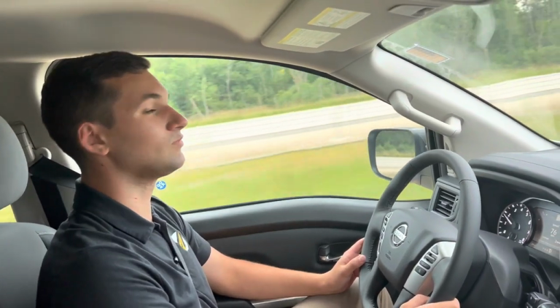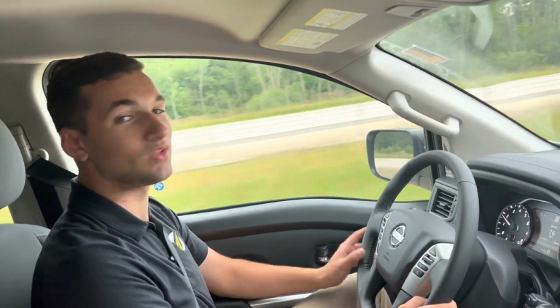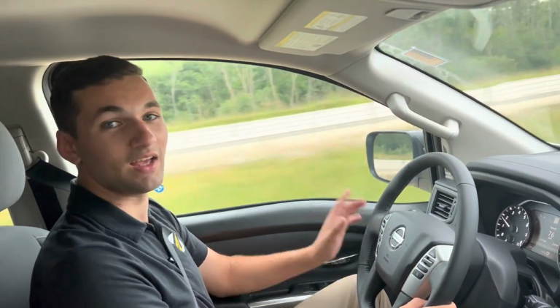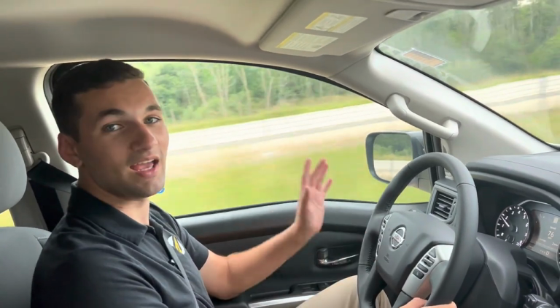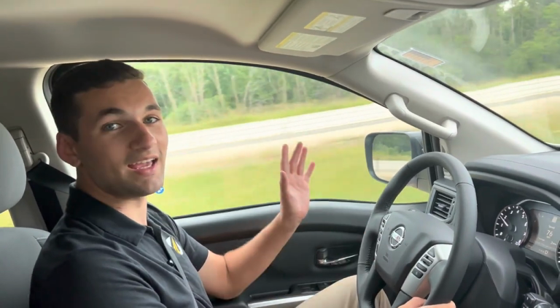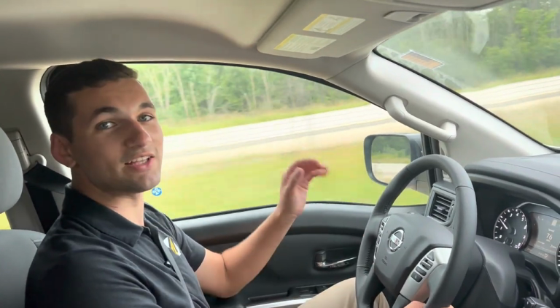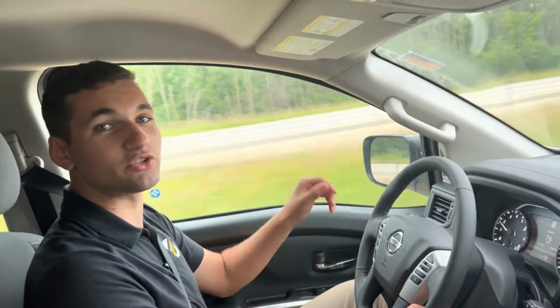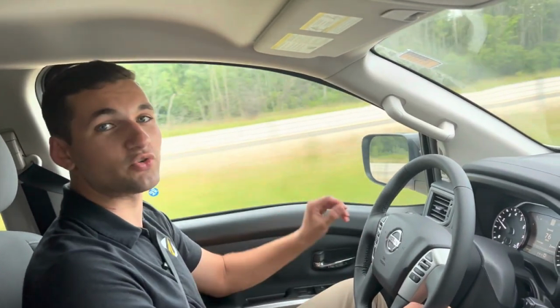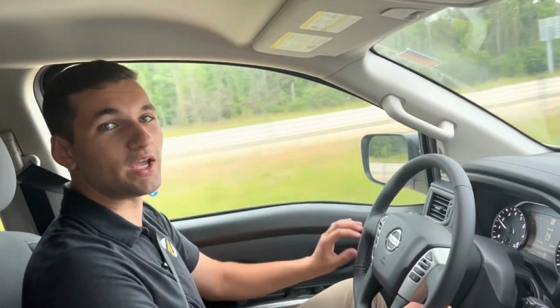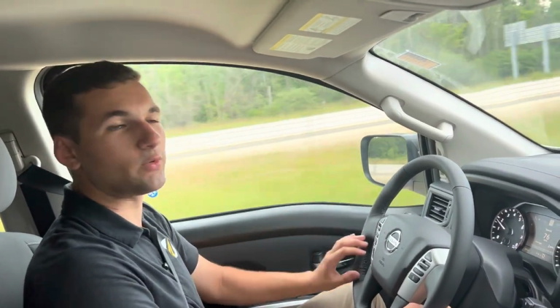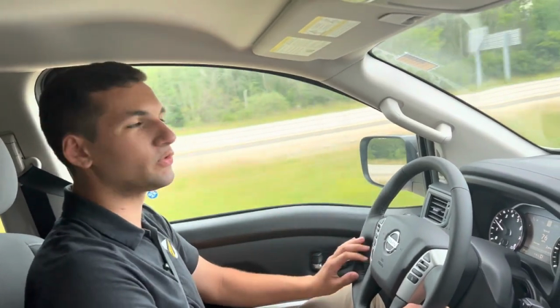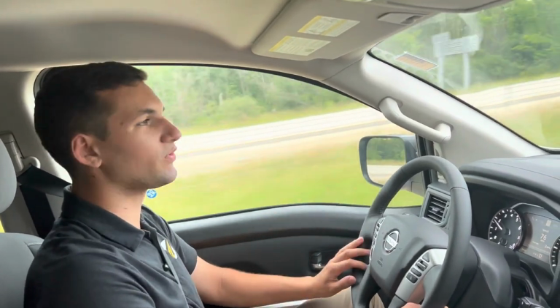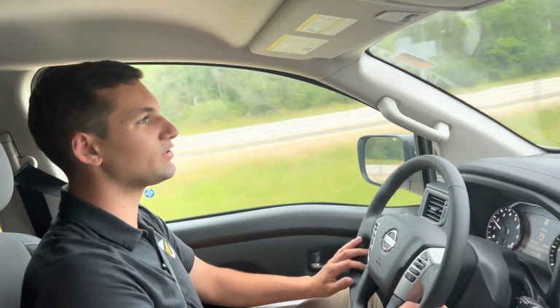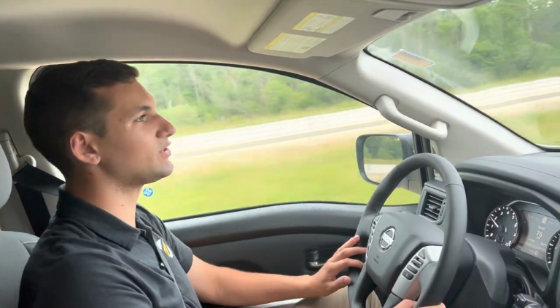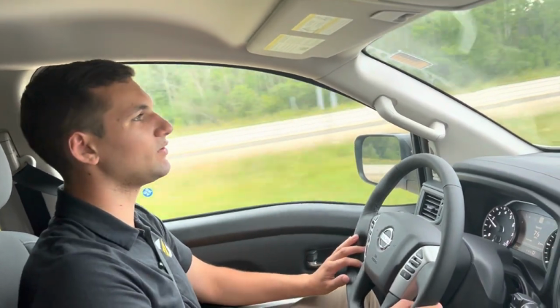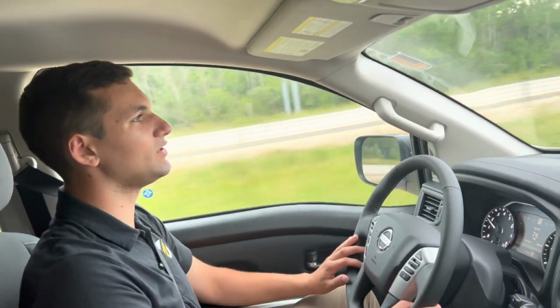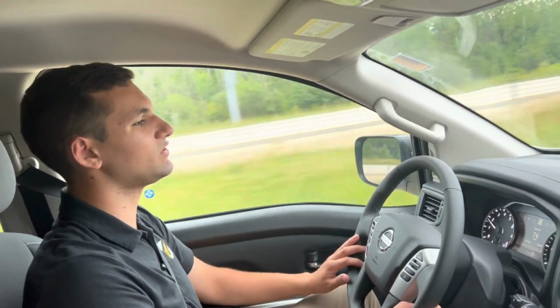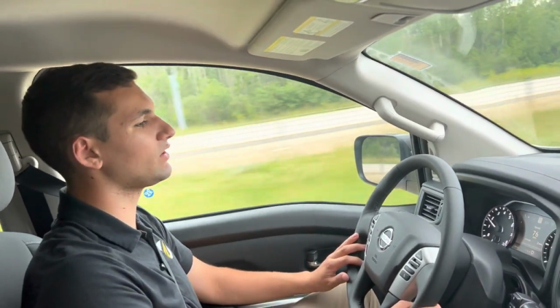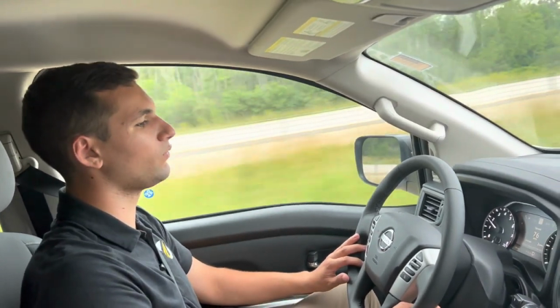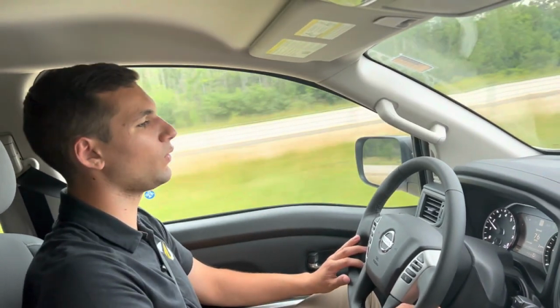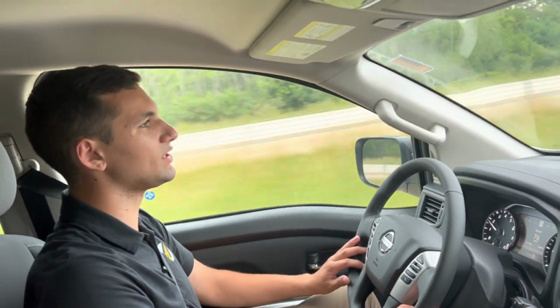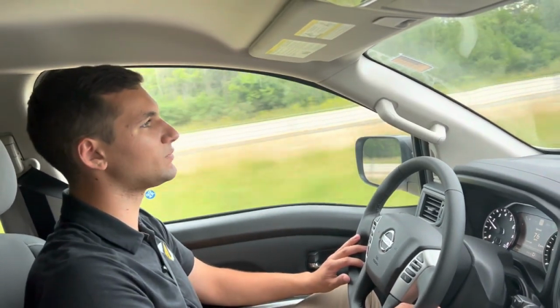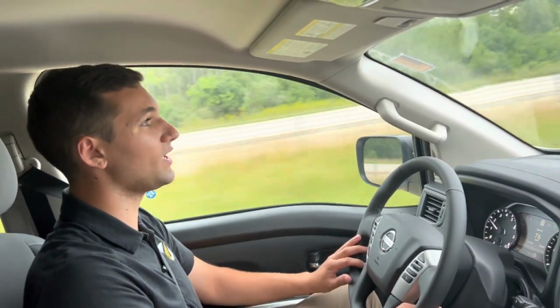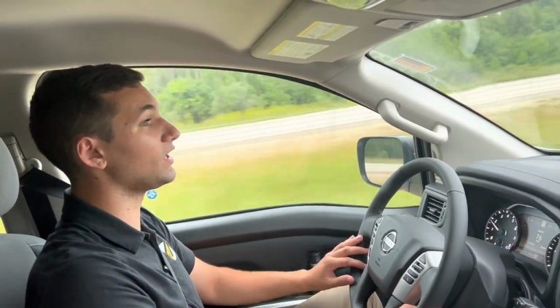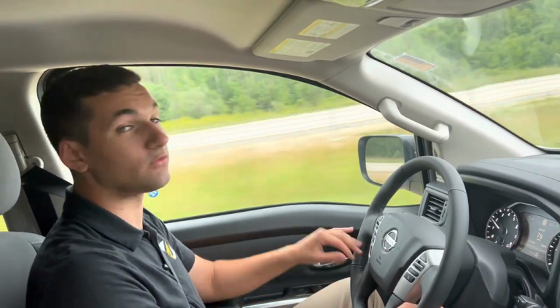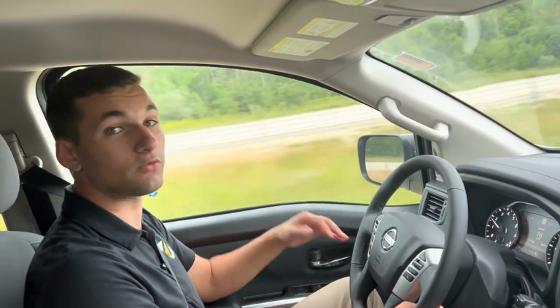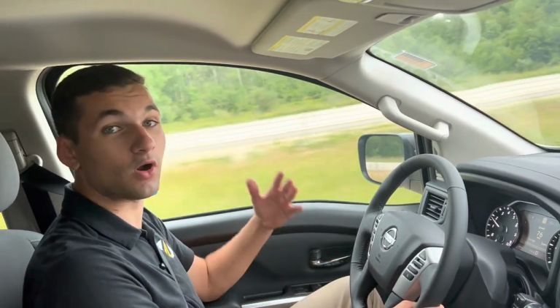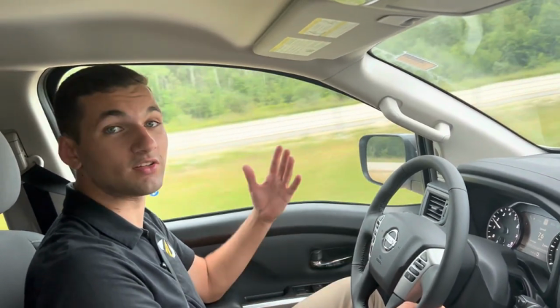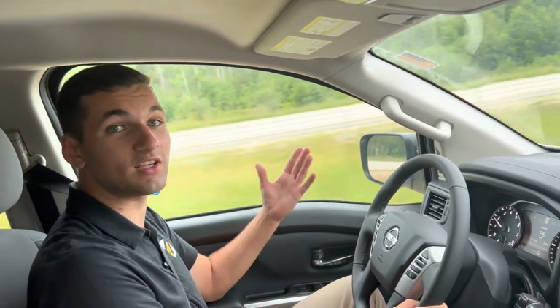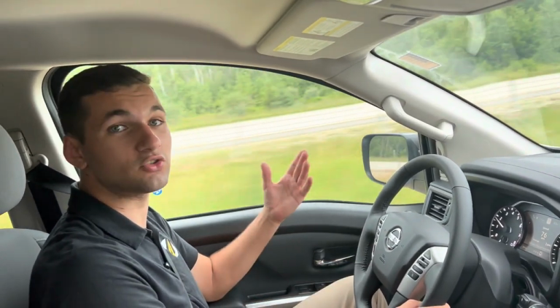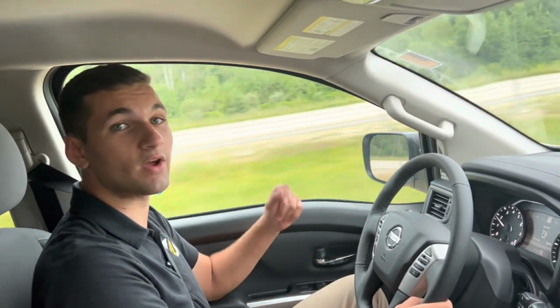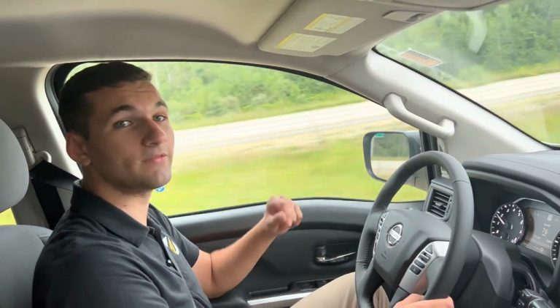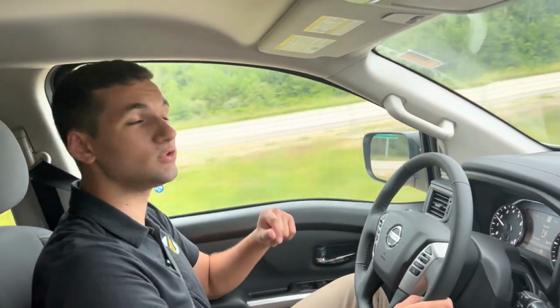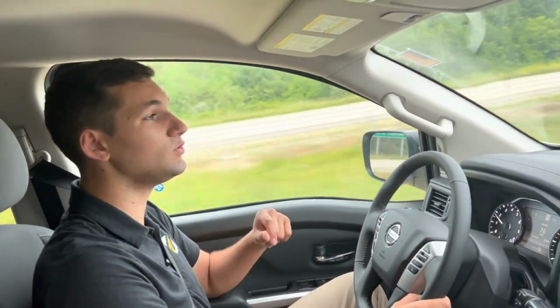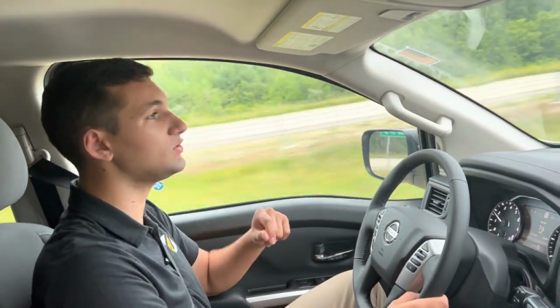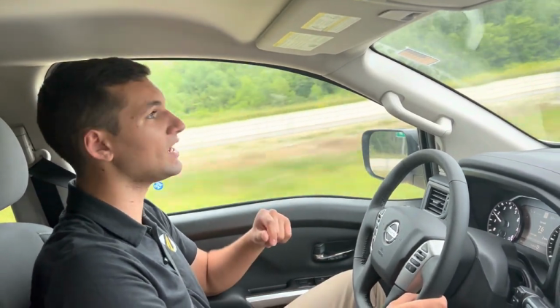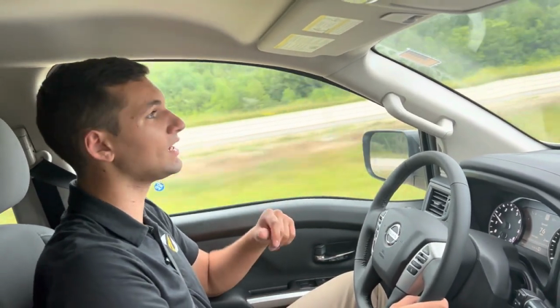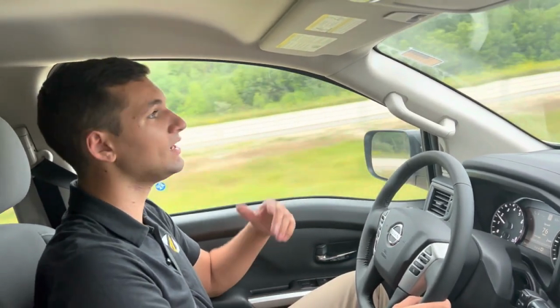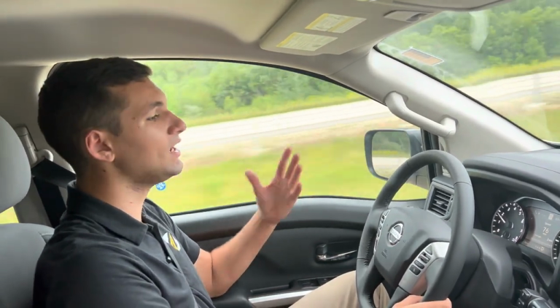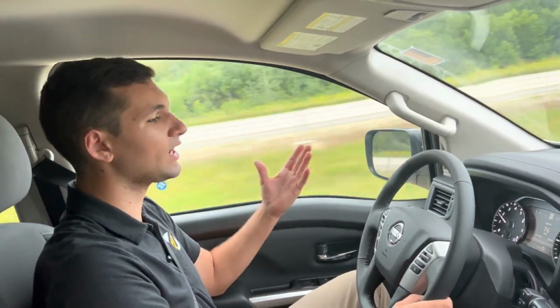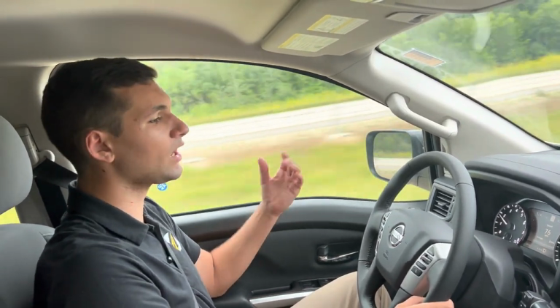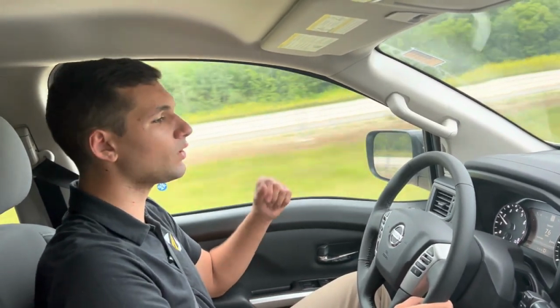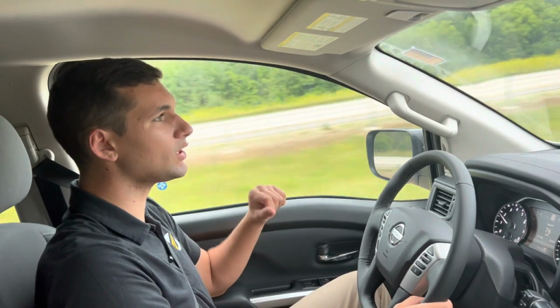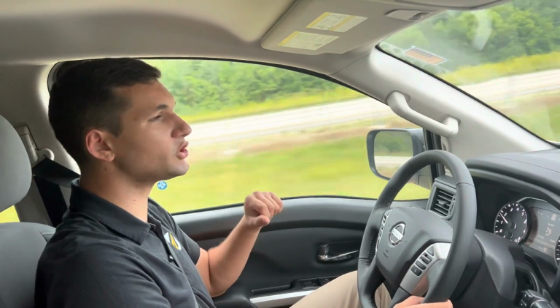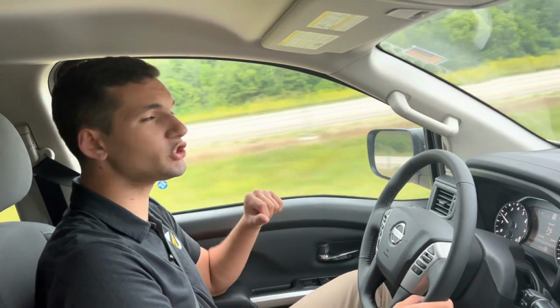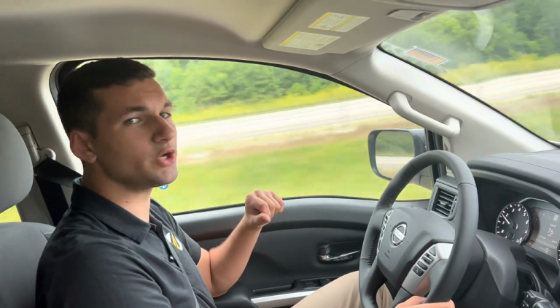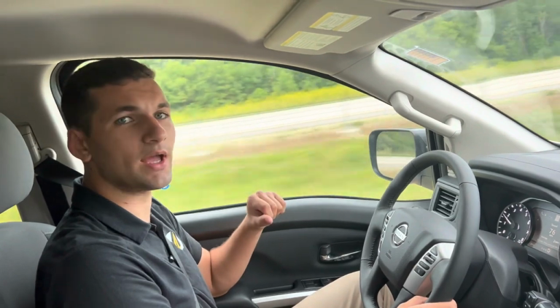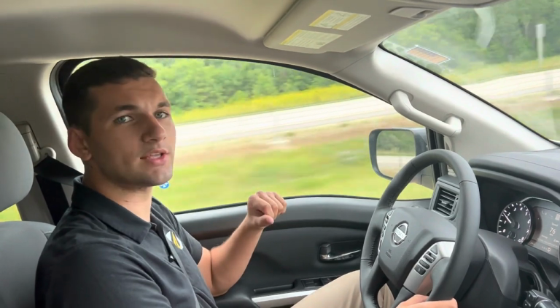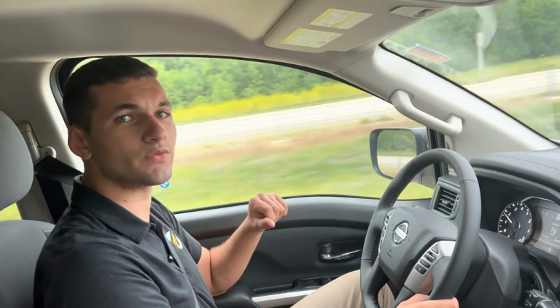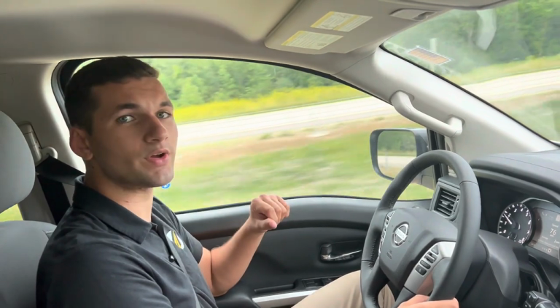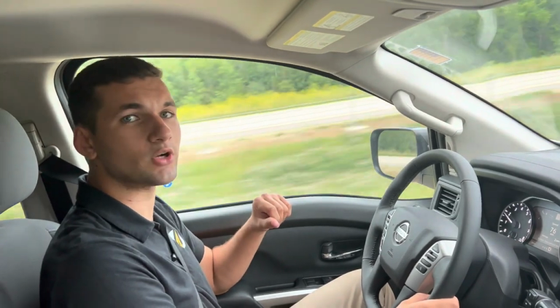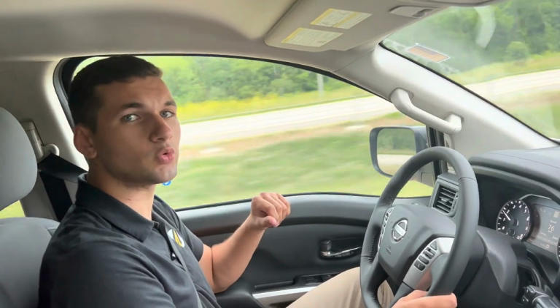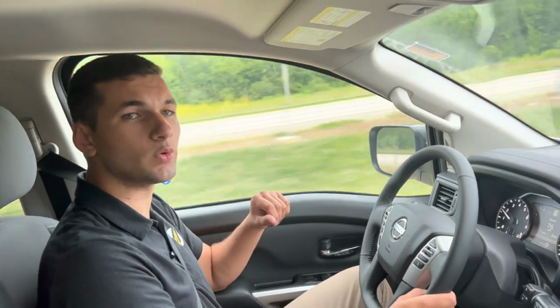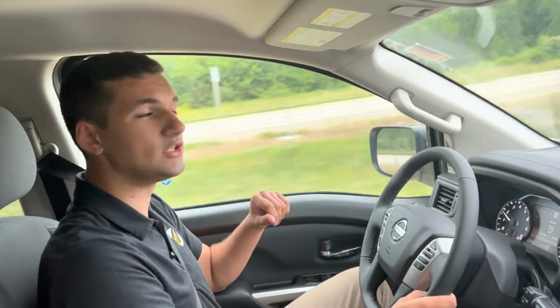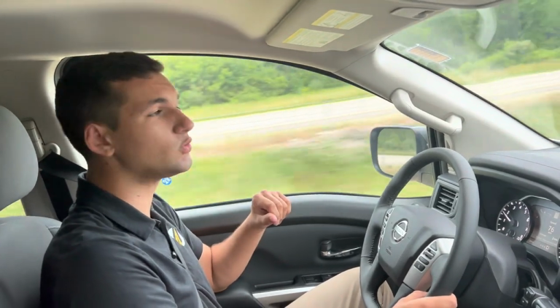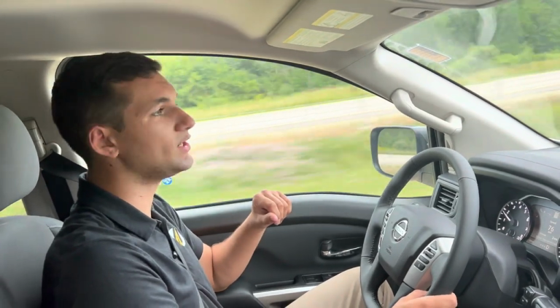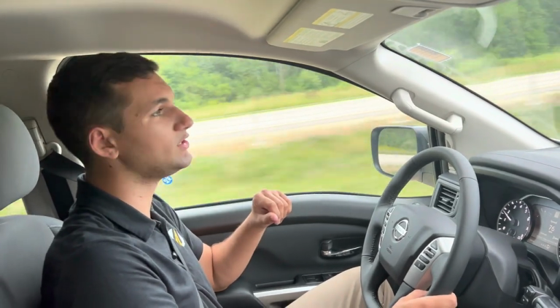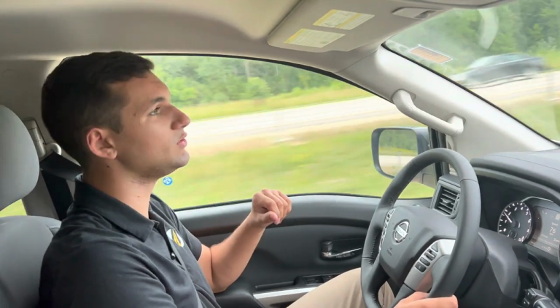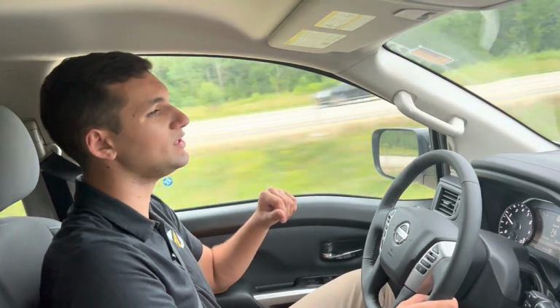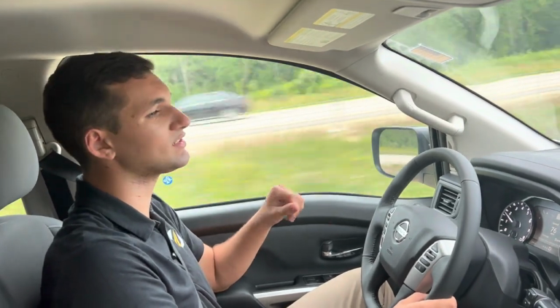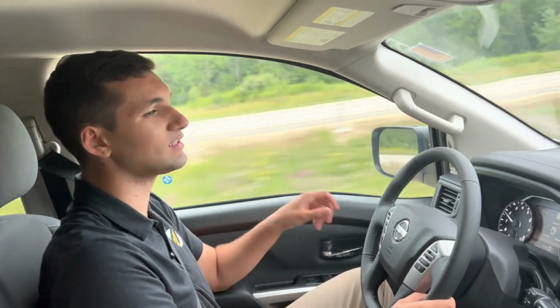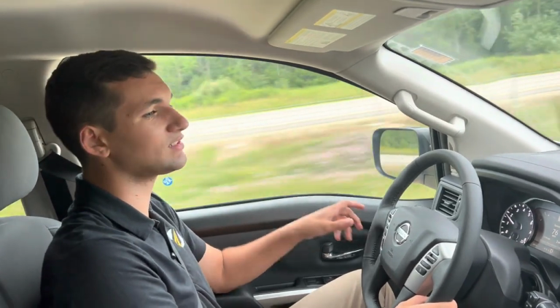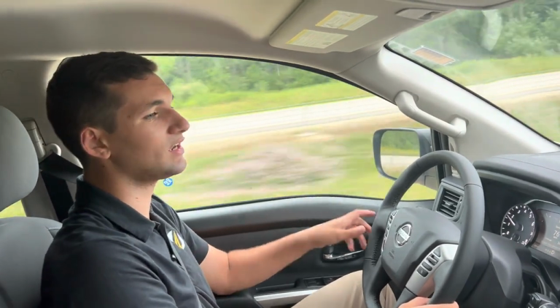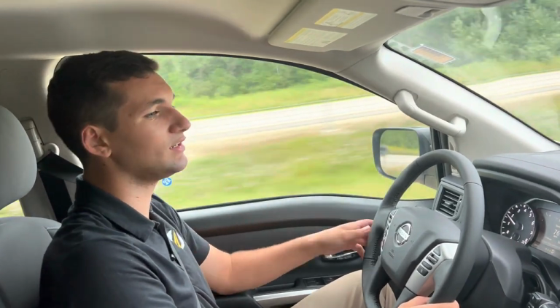Hey guys, Drake with Rusty's Nissan of West Bend. For our test drive Tuesday, I wanted to show you guys around our 2022 Nissan Titan.